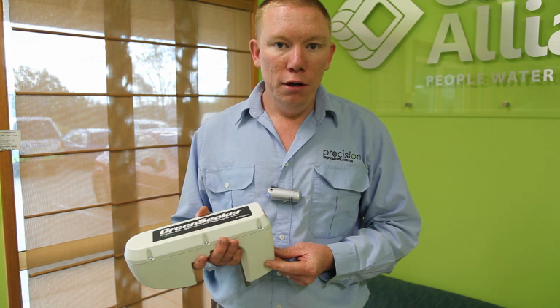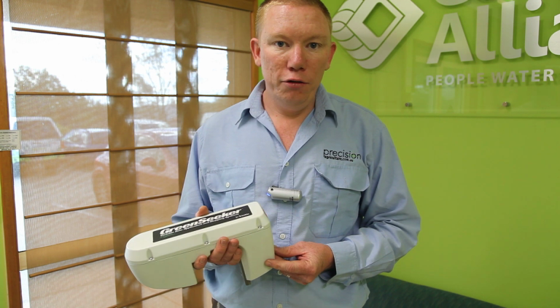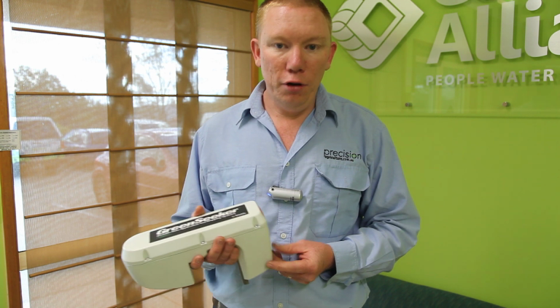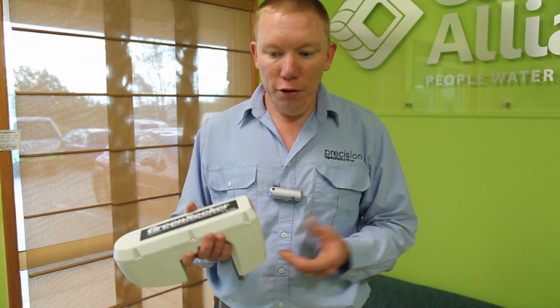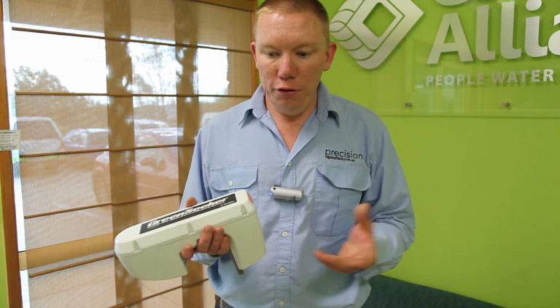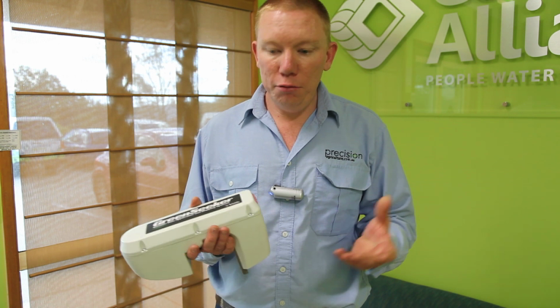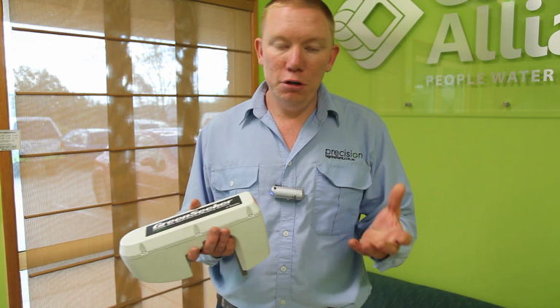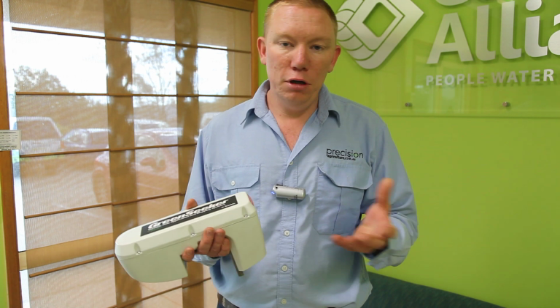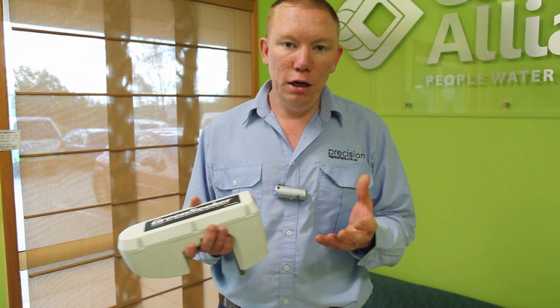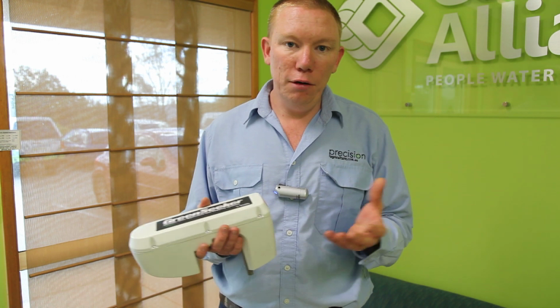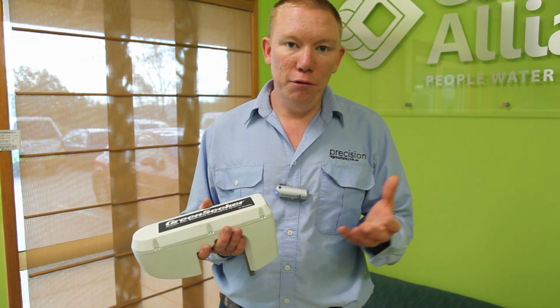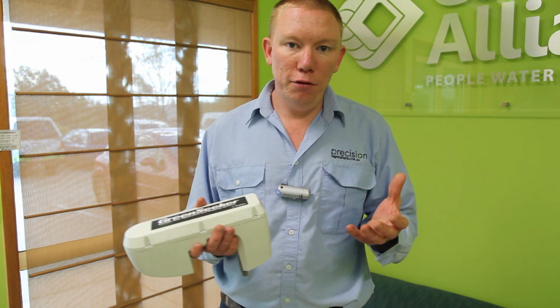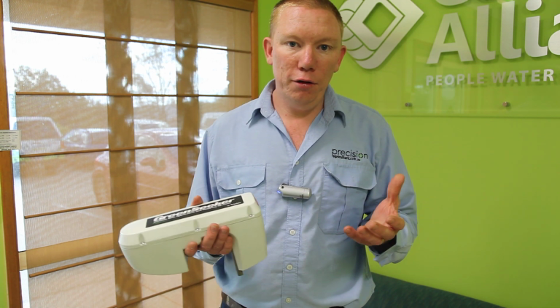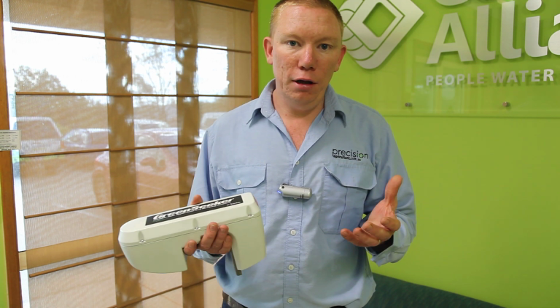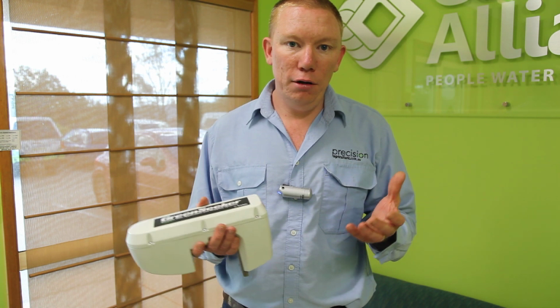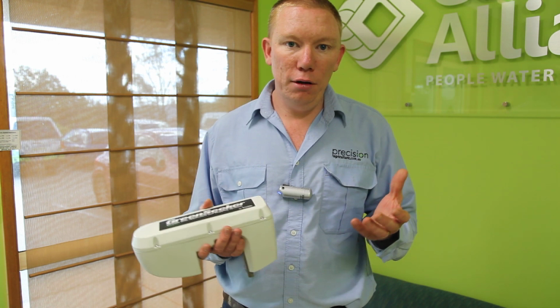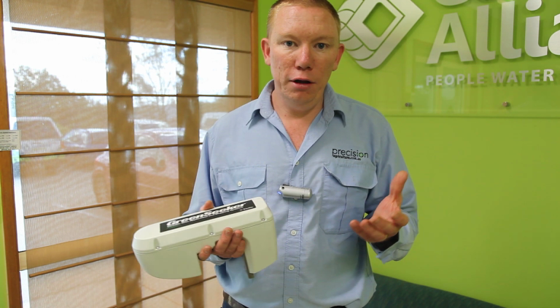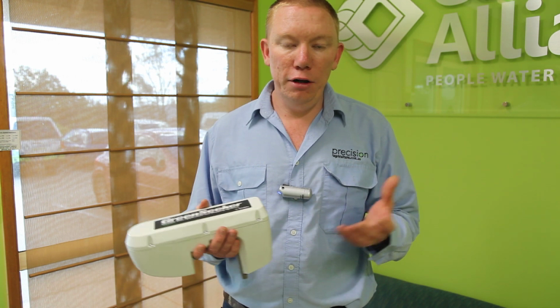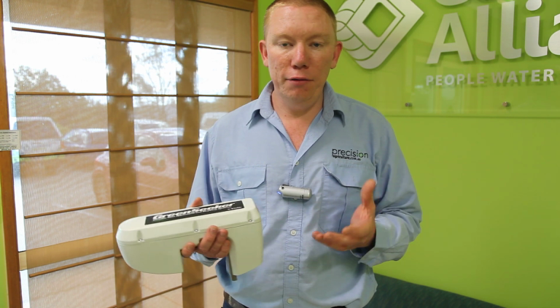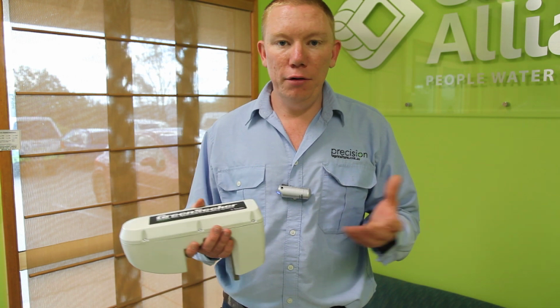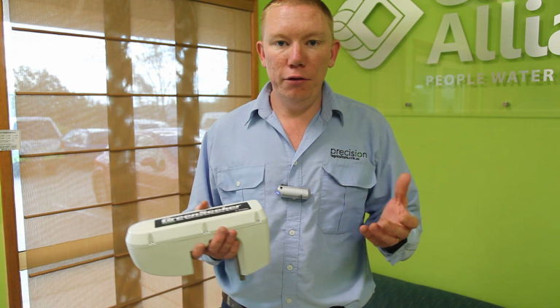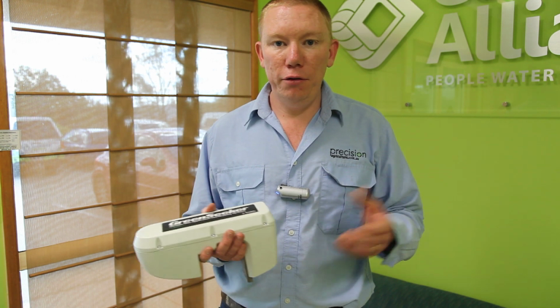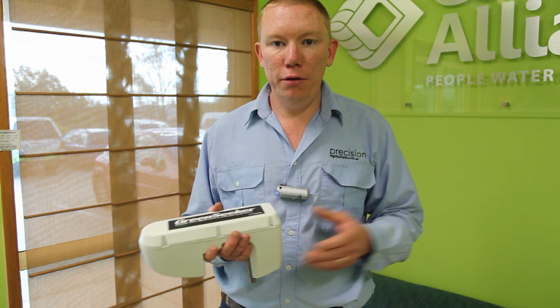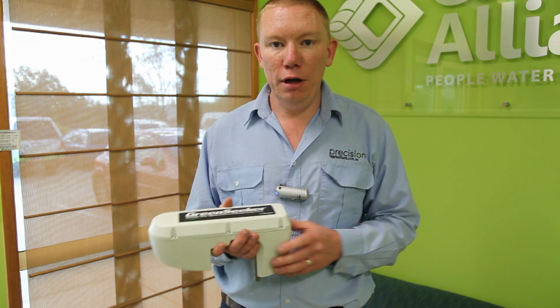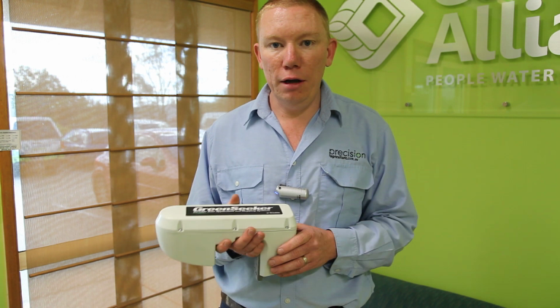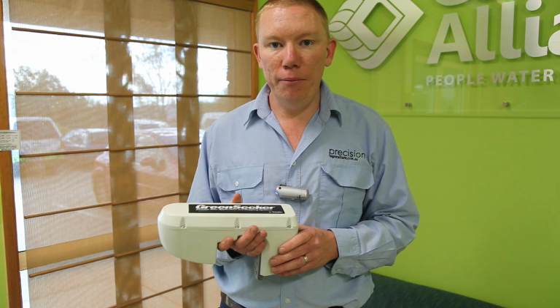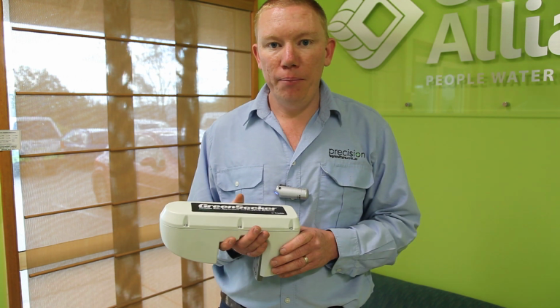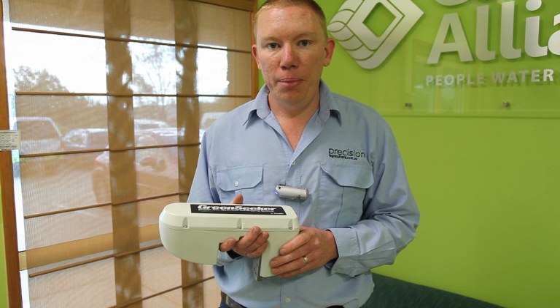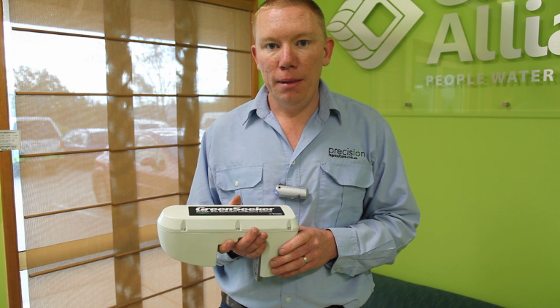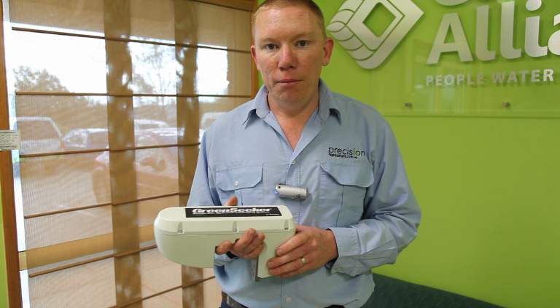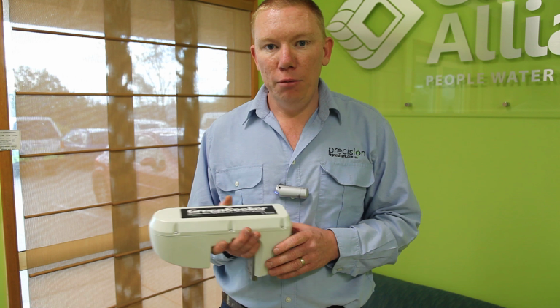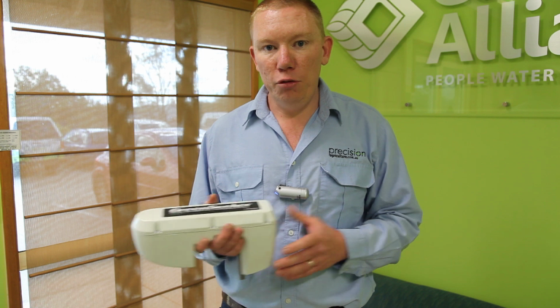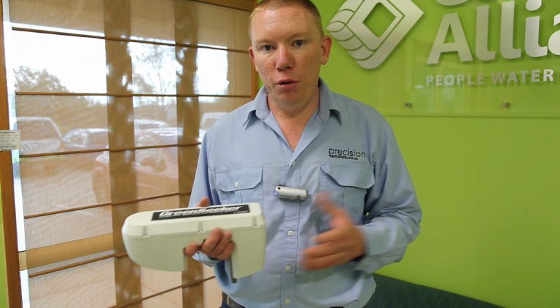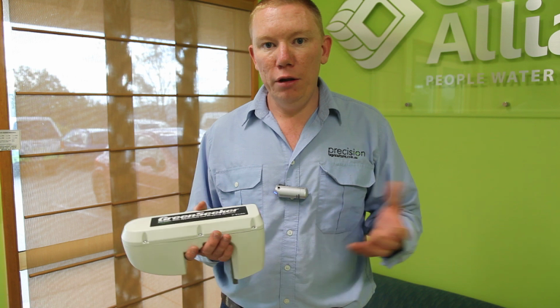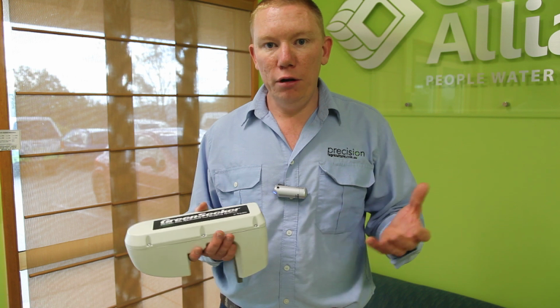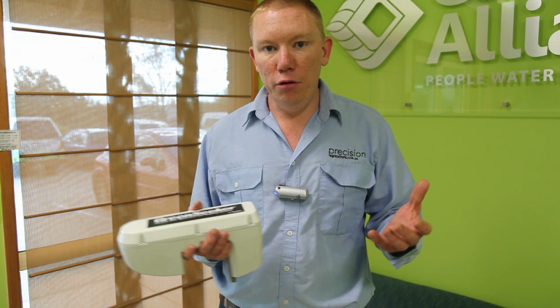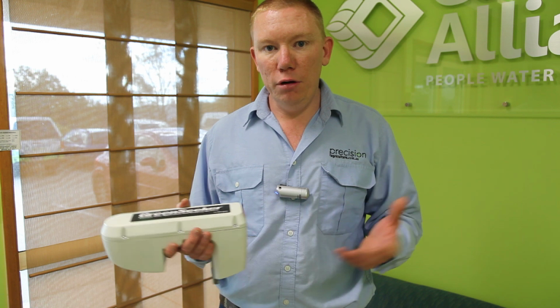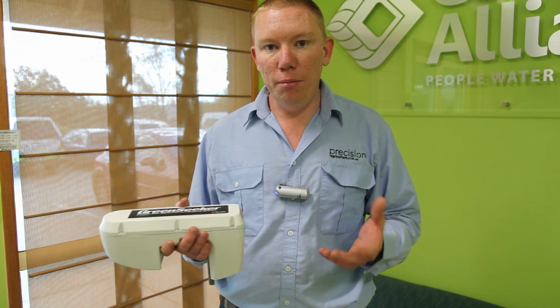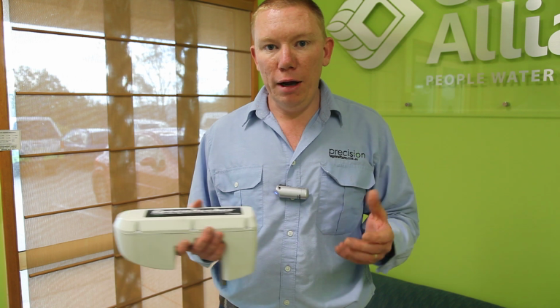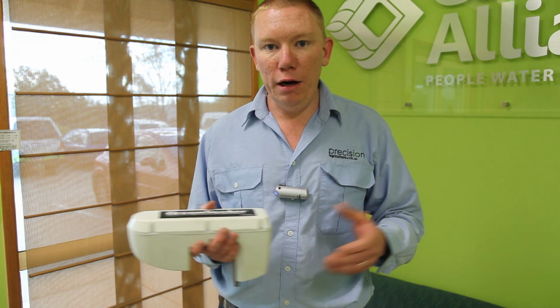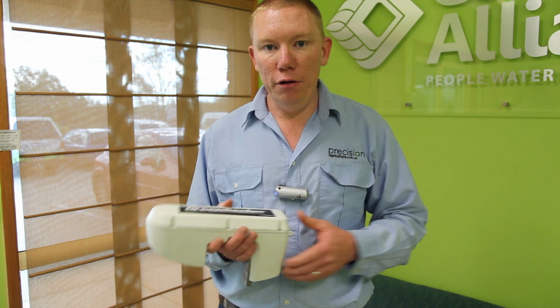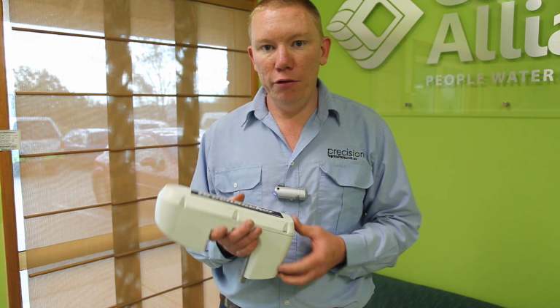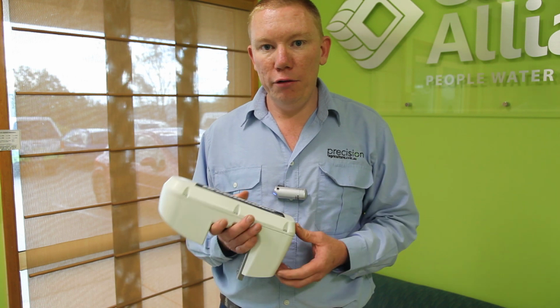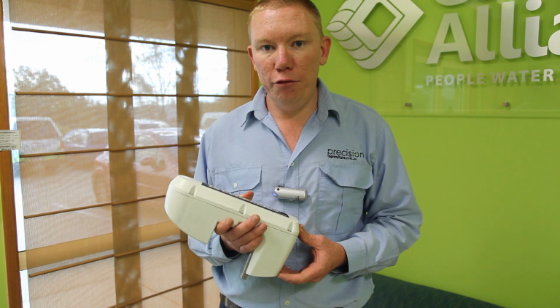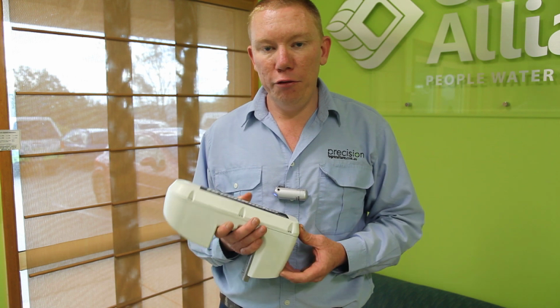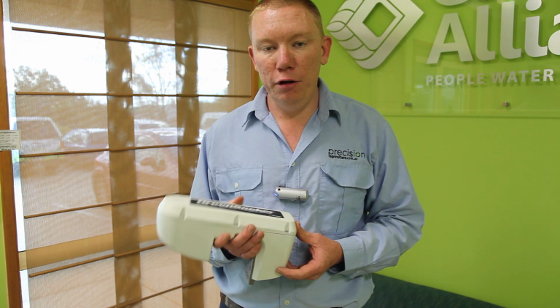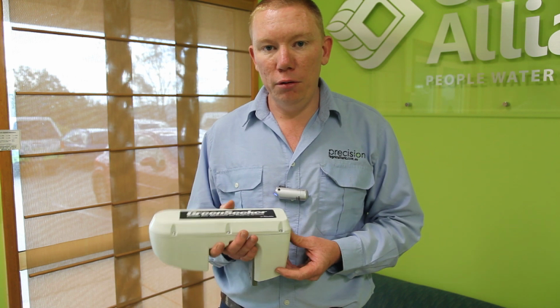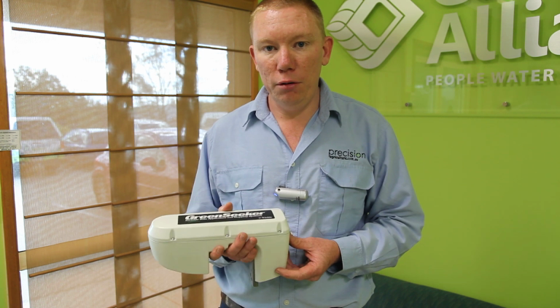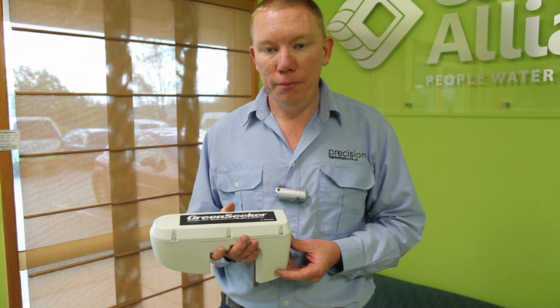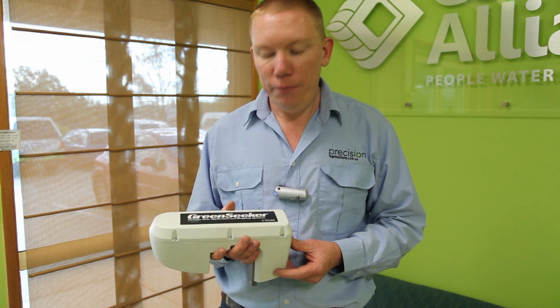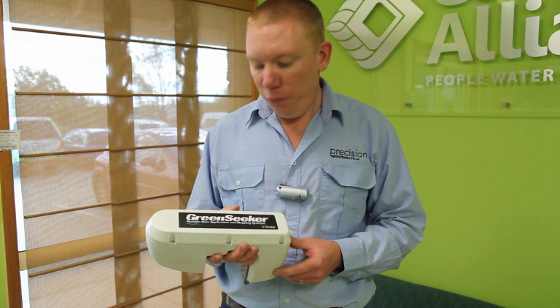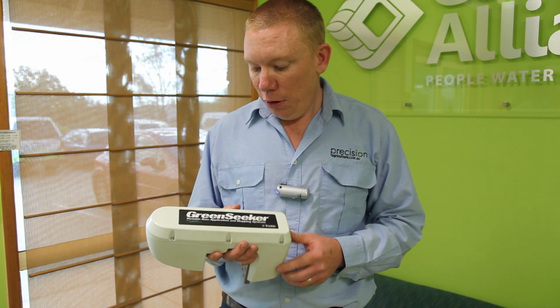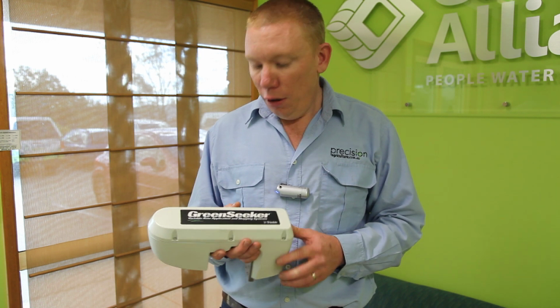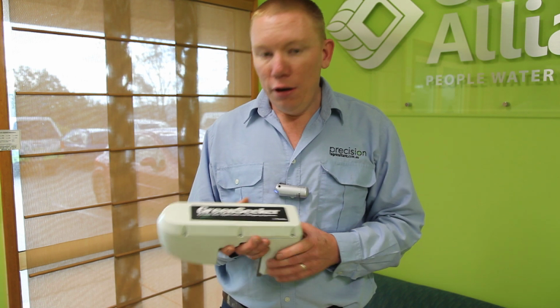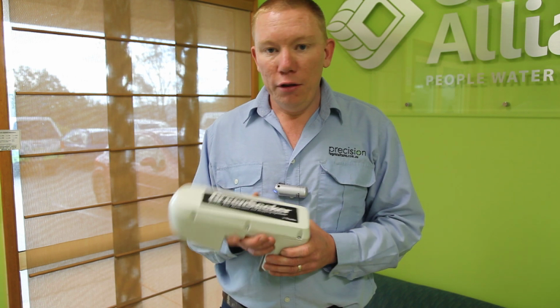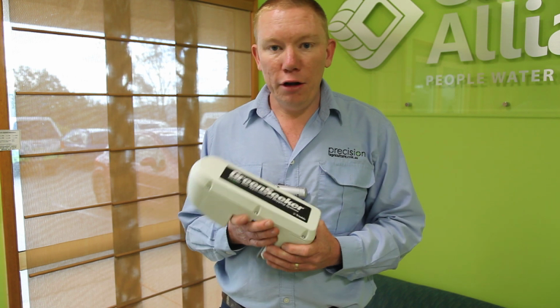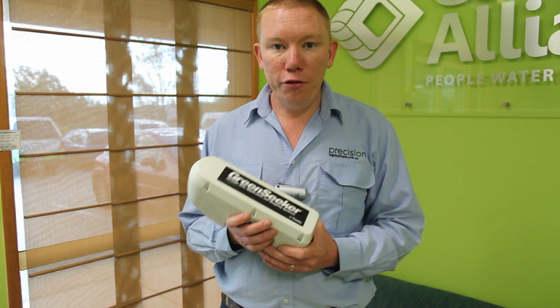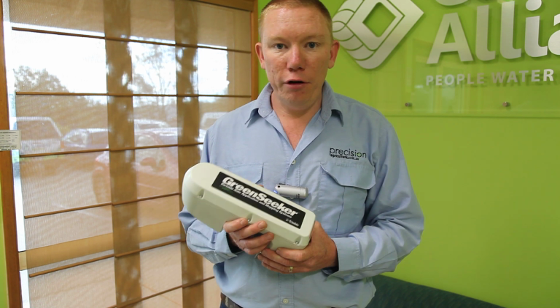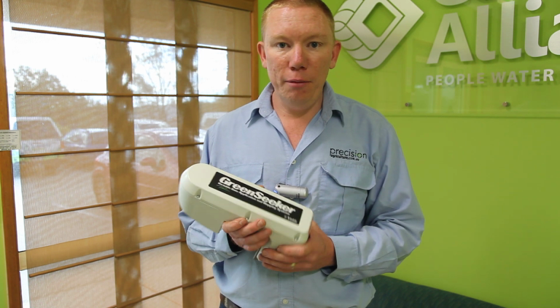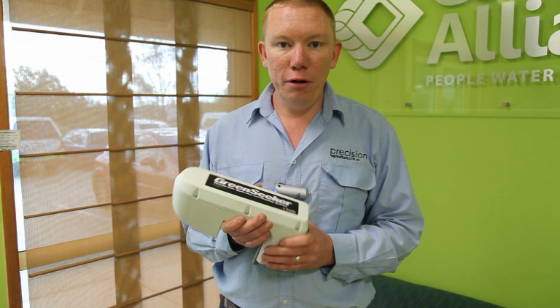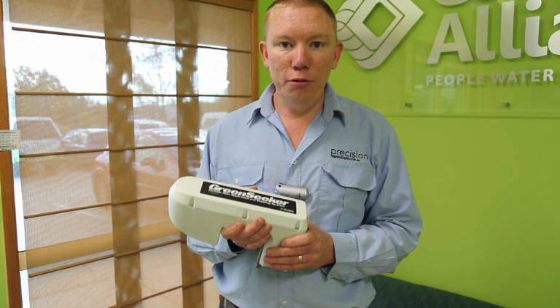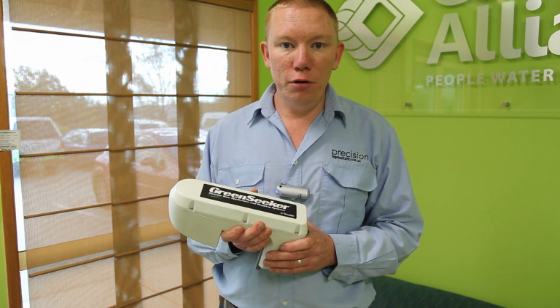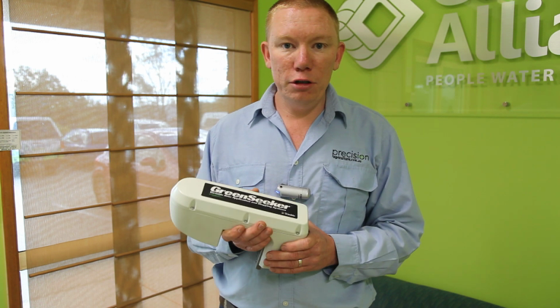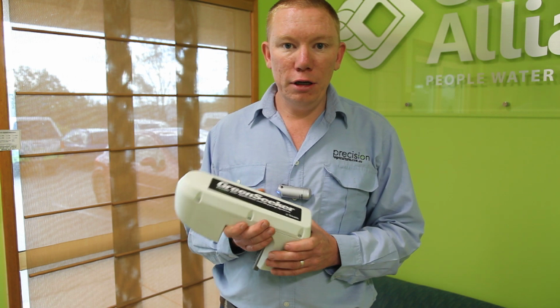So this machine gives us the difference between the good and the bad areas of the field. Thanks very much for watching.